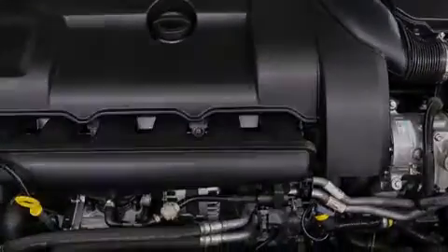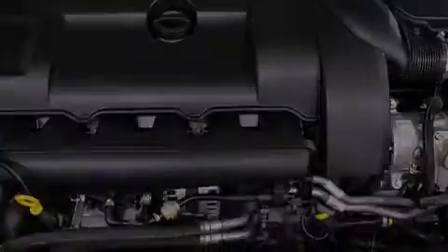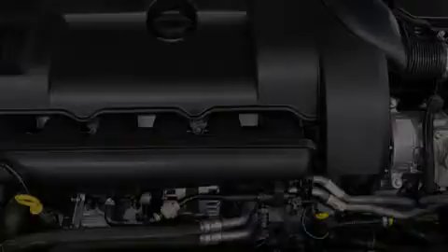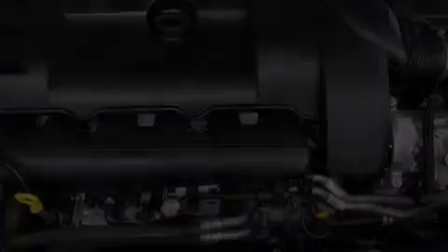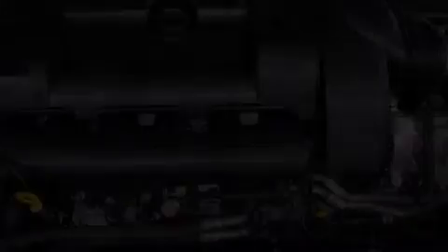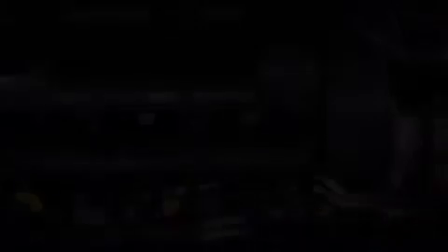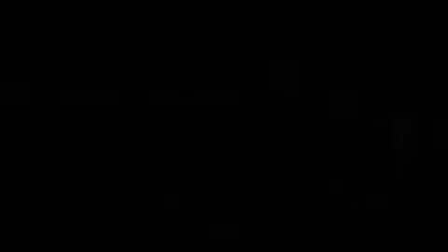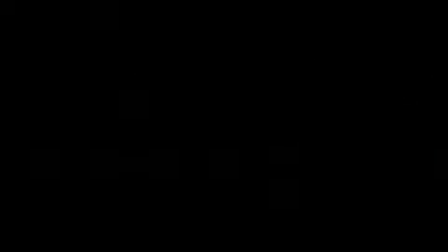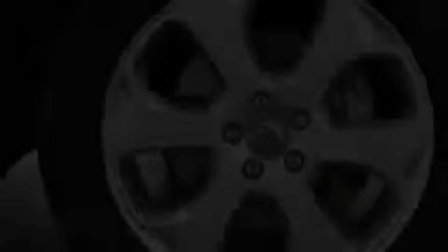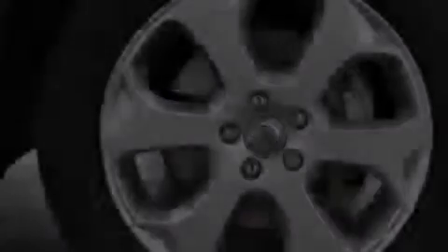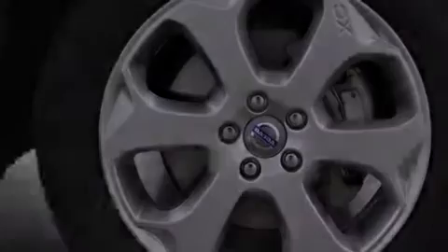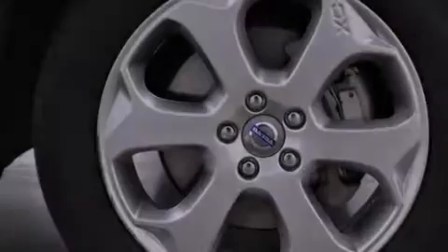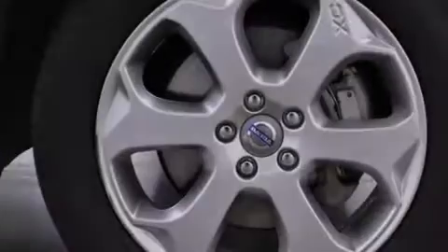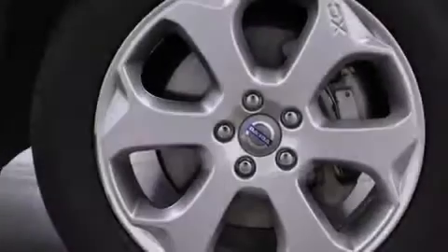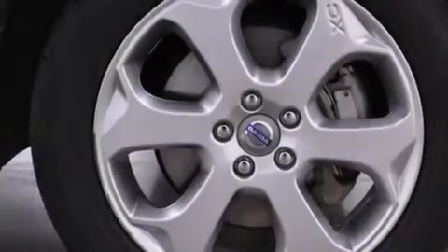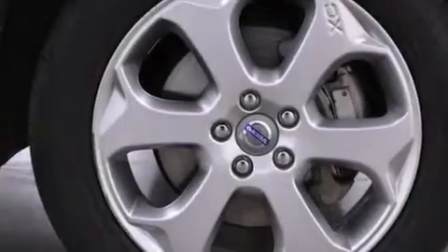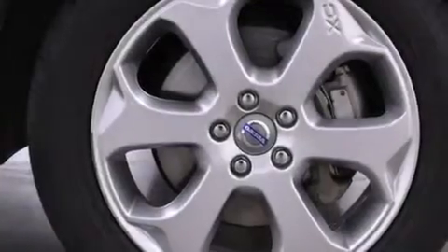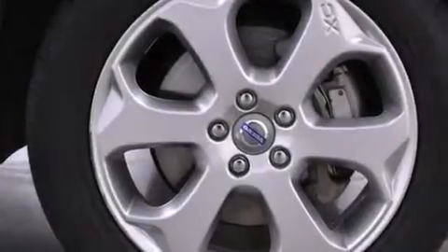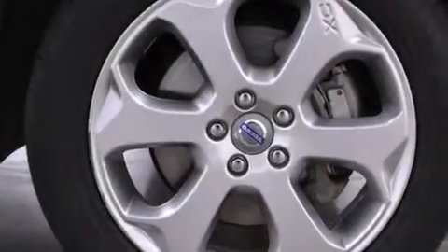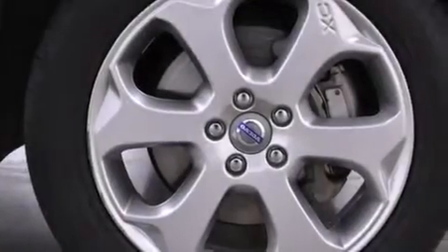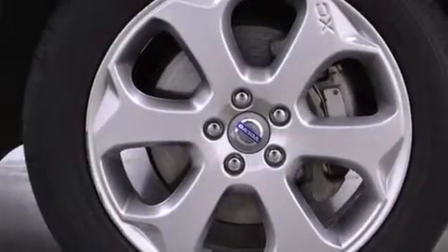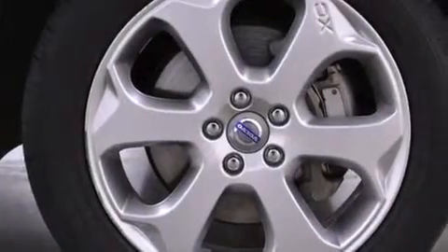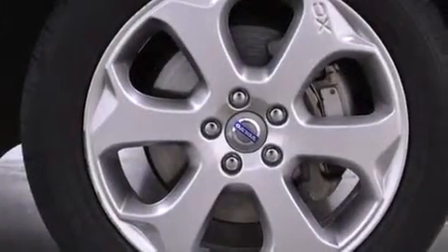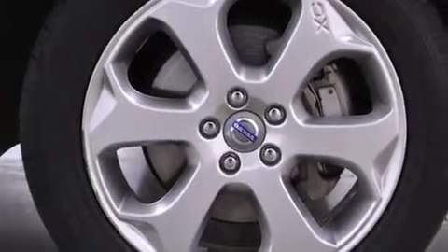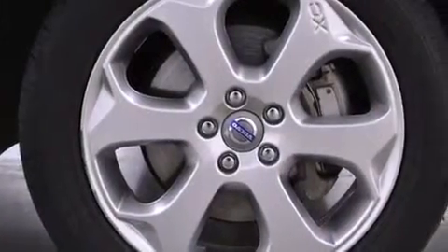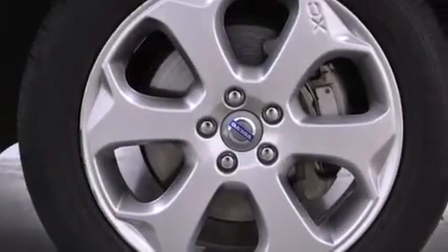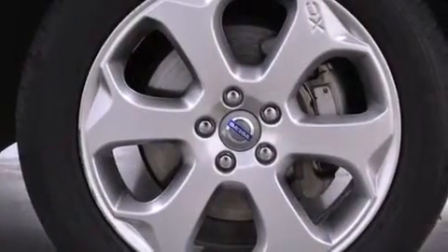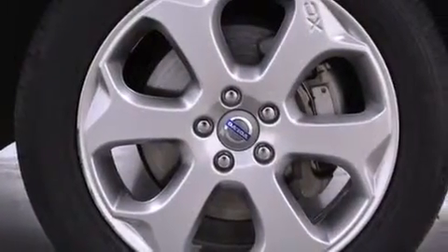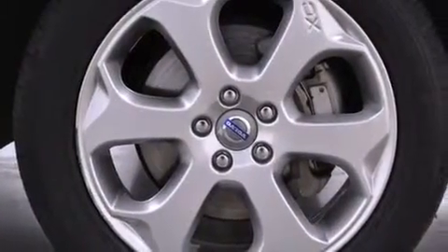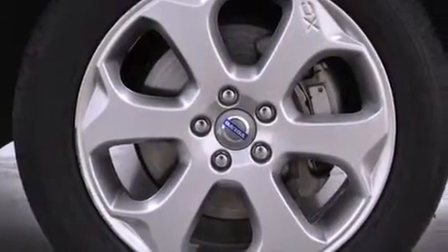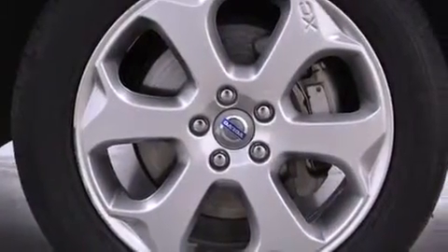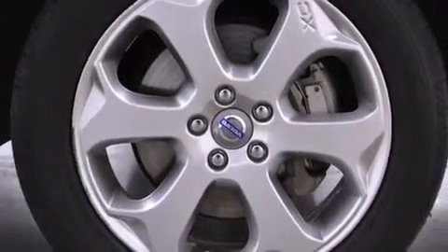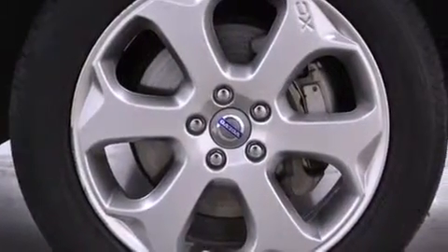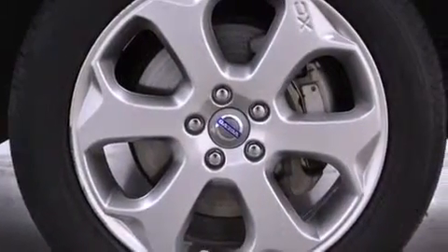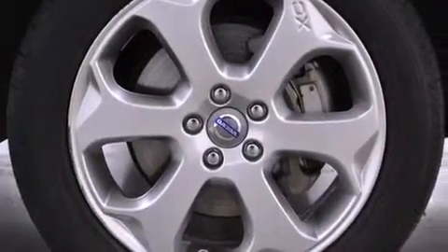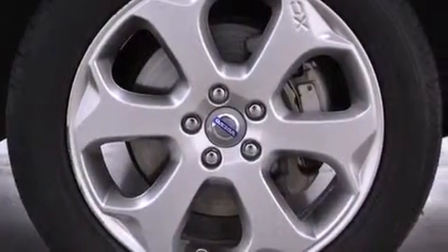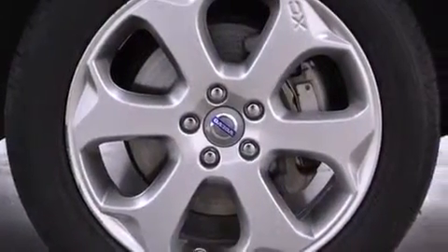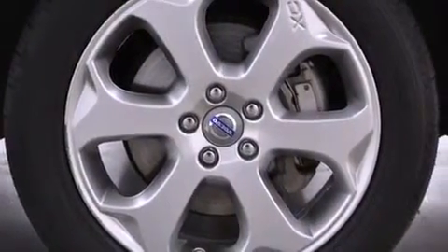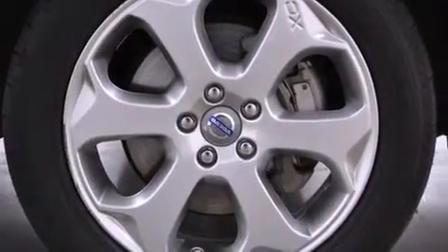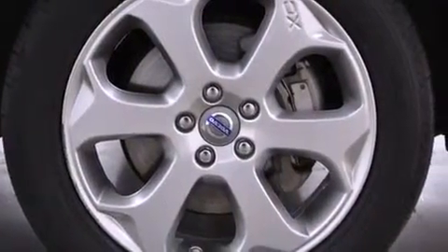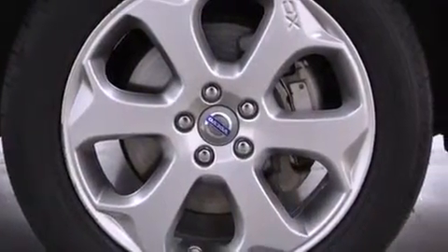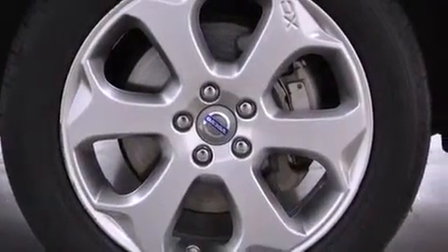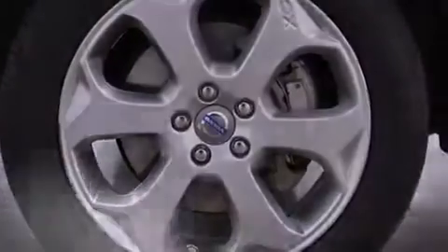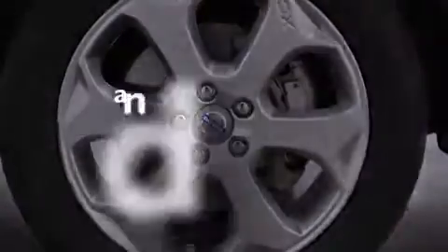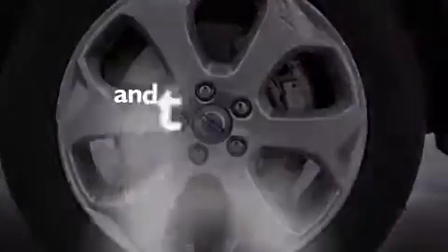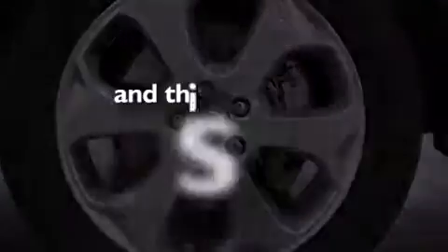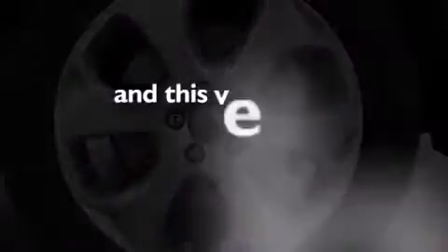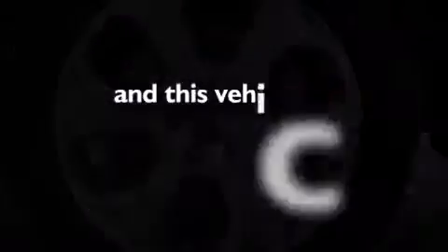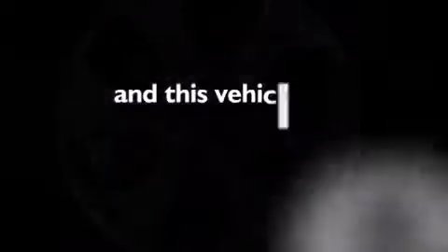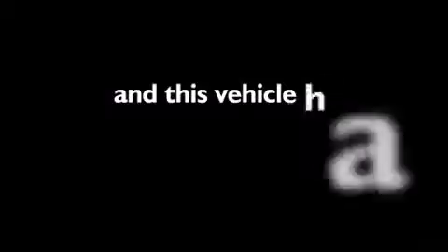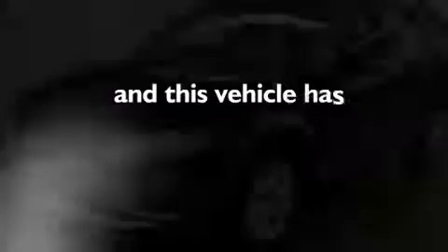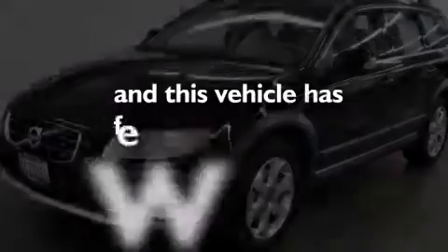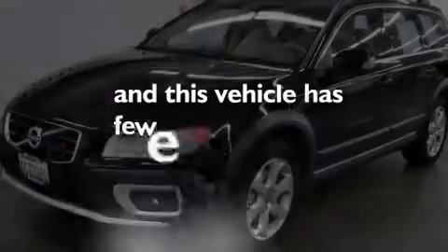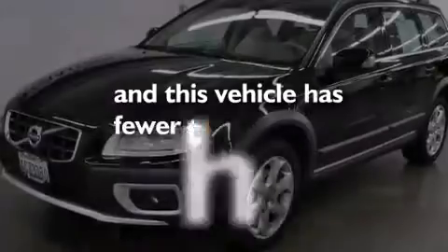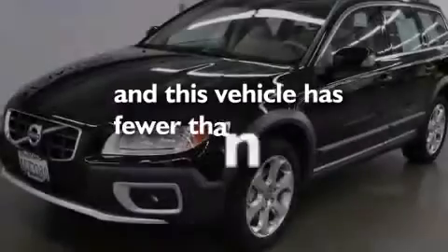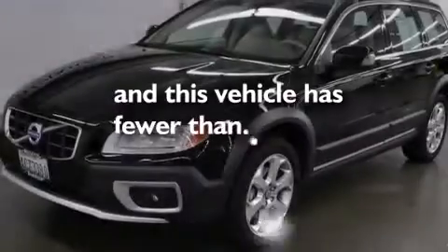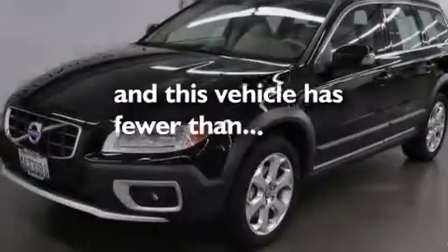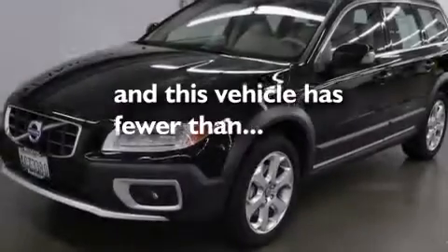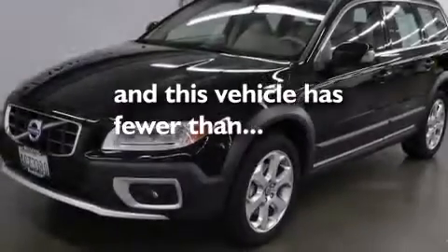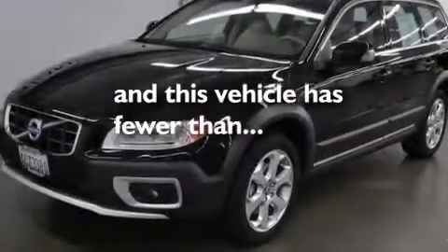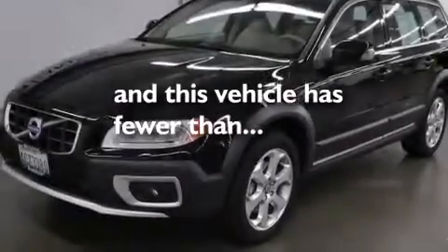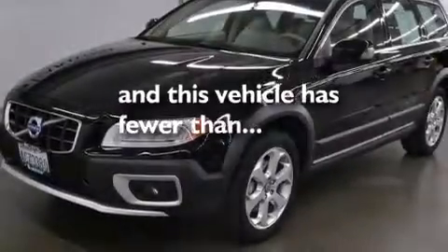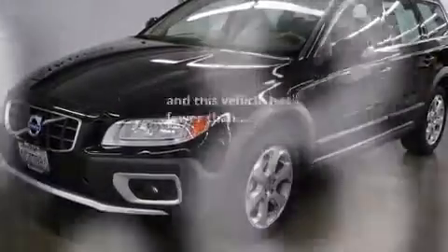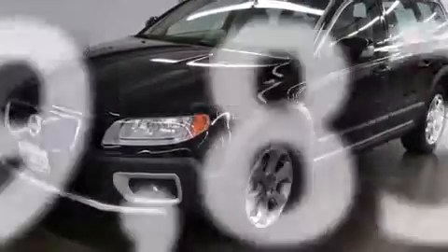Also included are dual power seats, air conditioning, a pass-through rear seat, and this vehicle has fewer than 30,000 miles on the odometer.